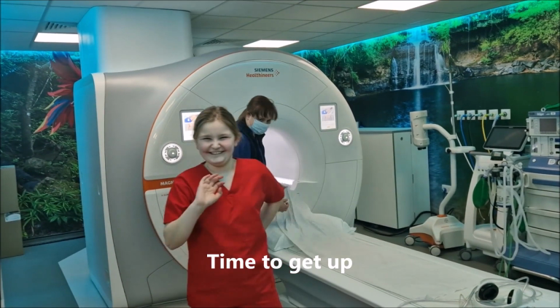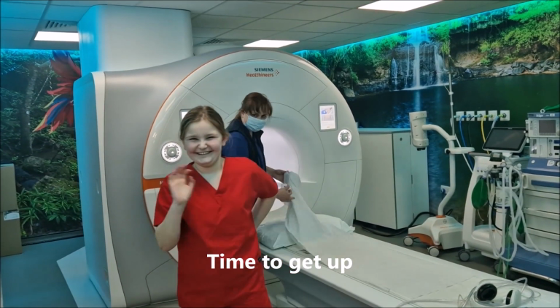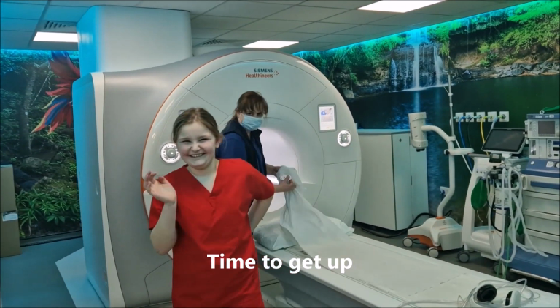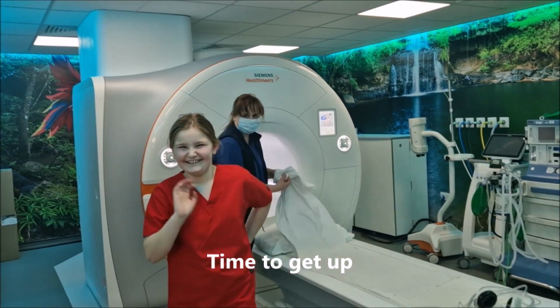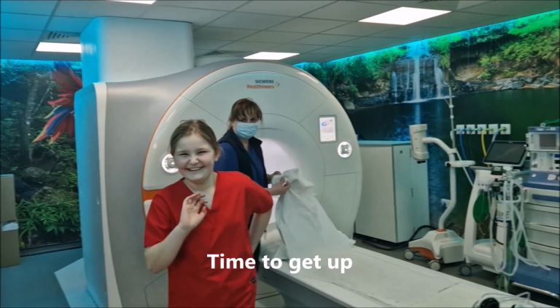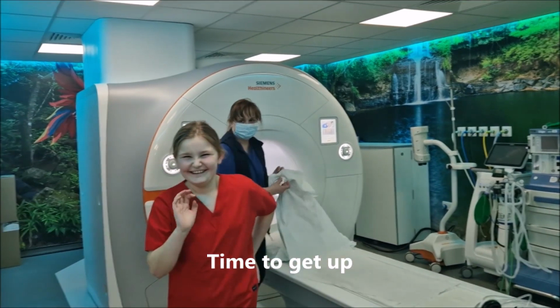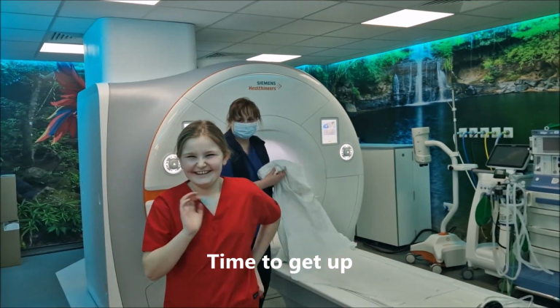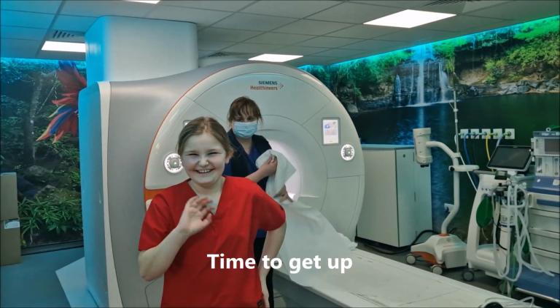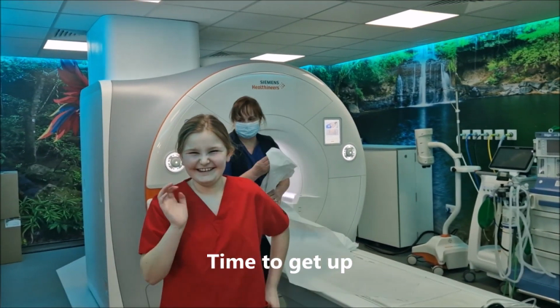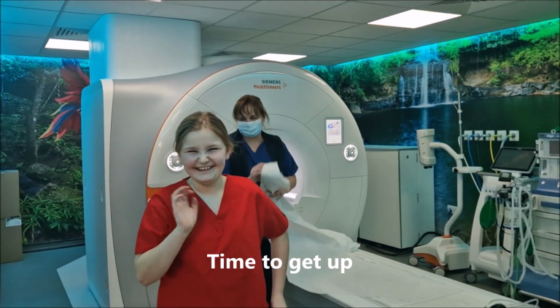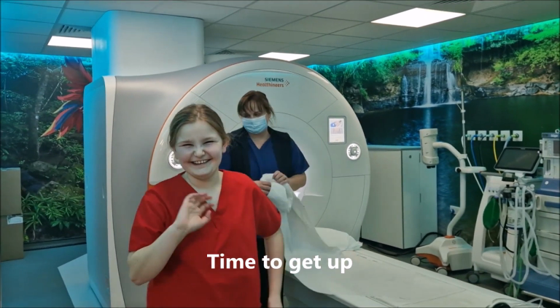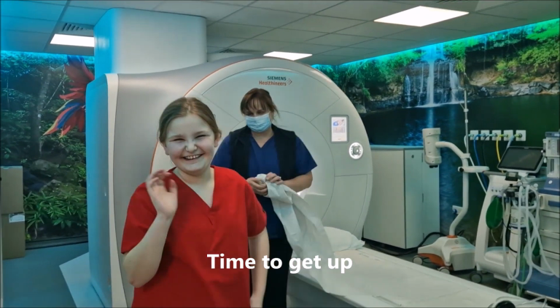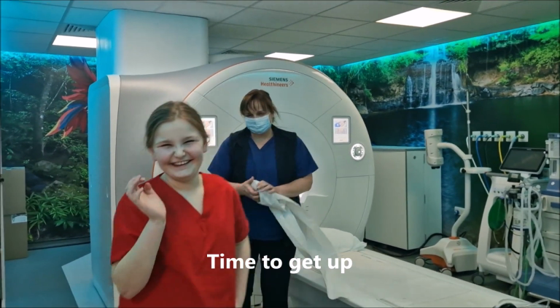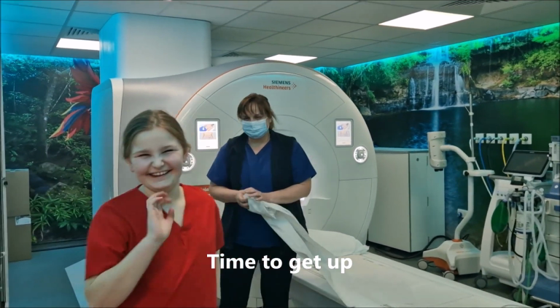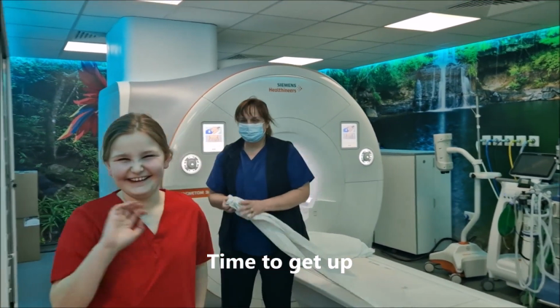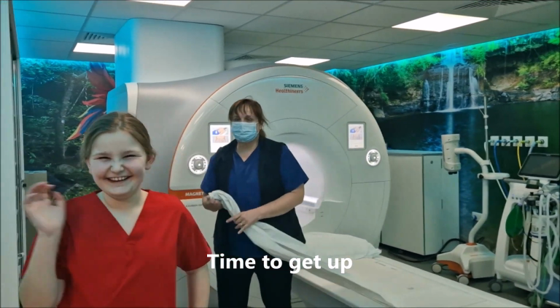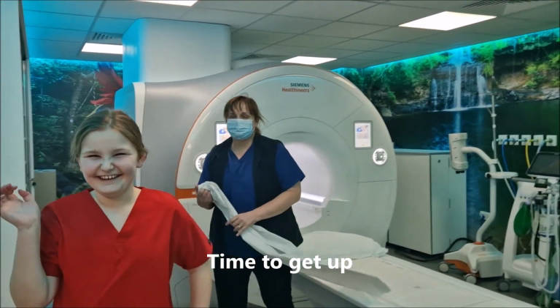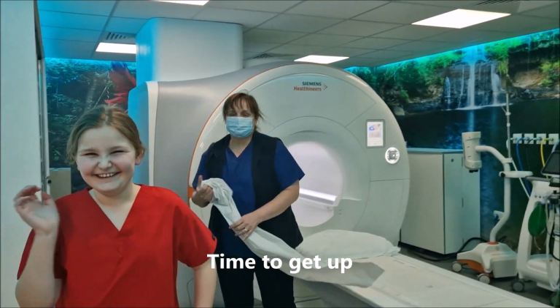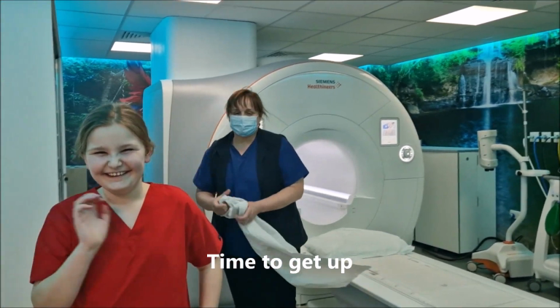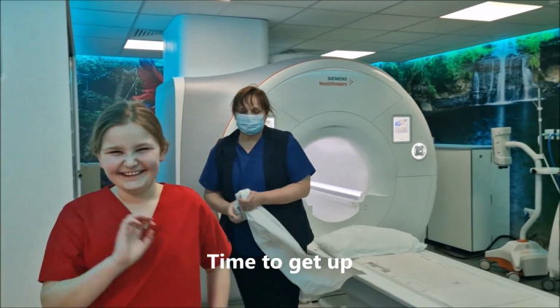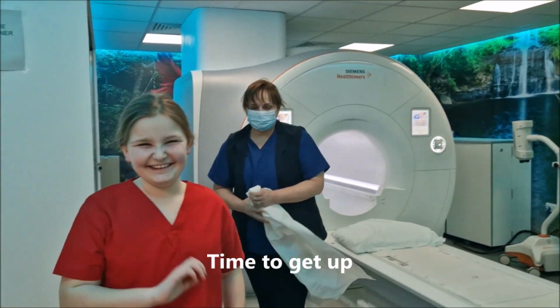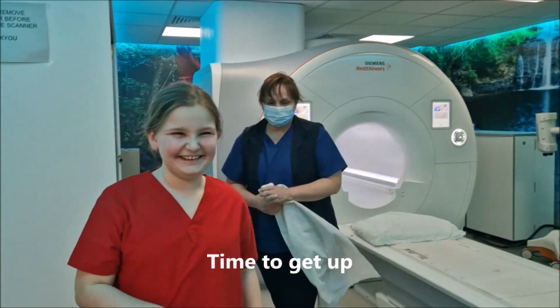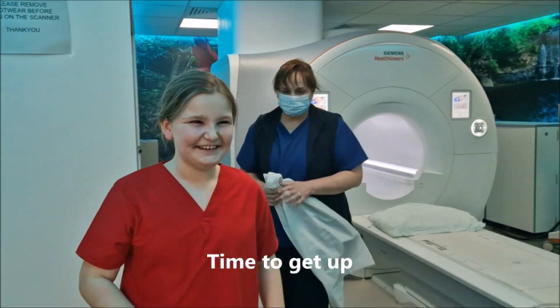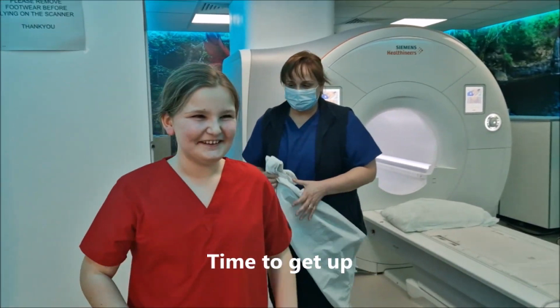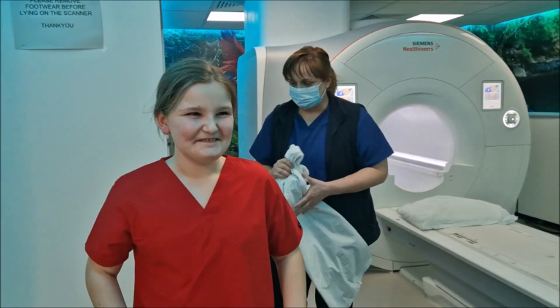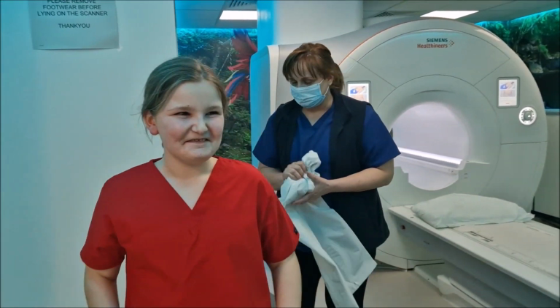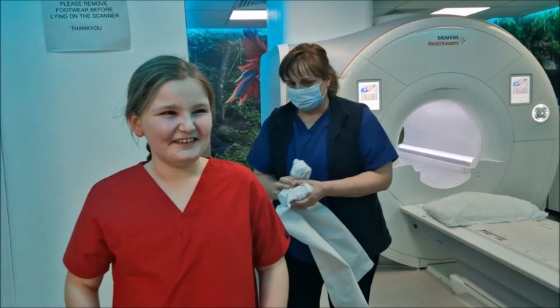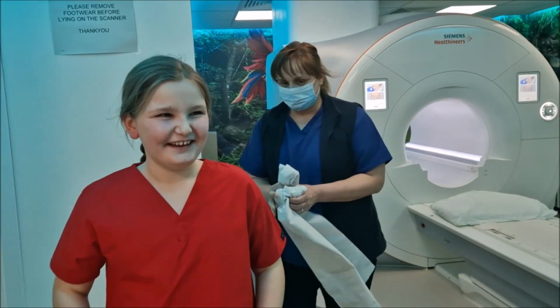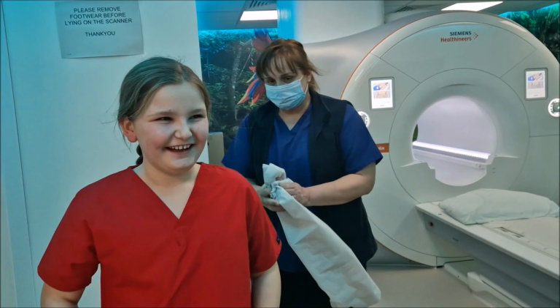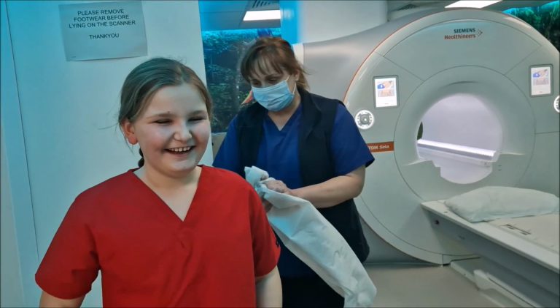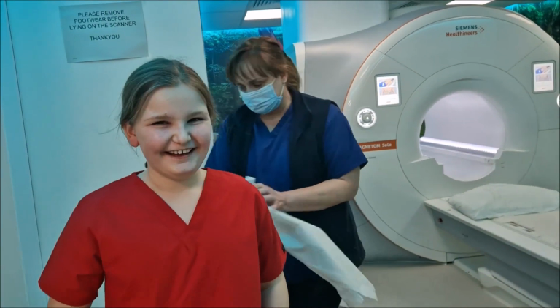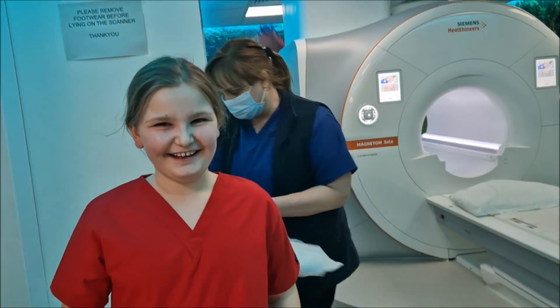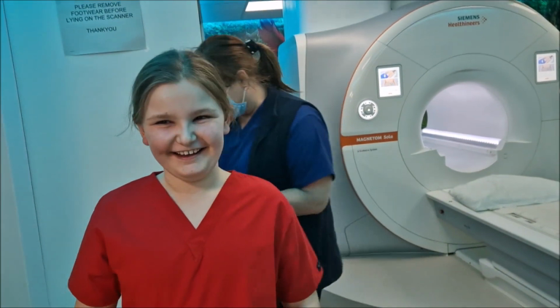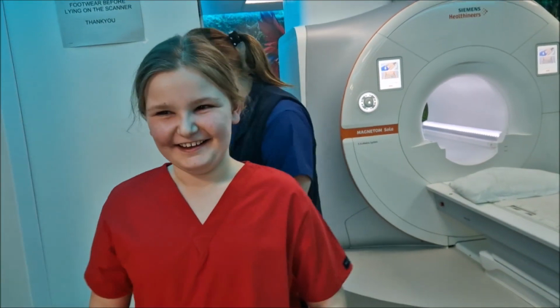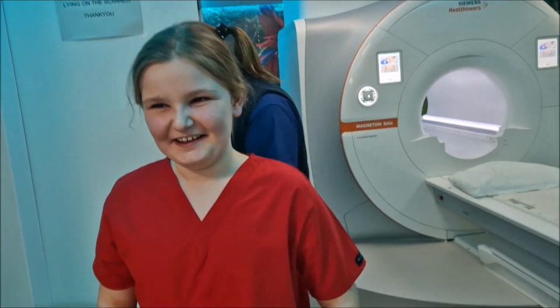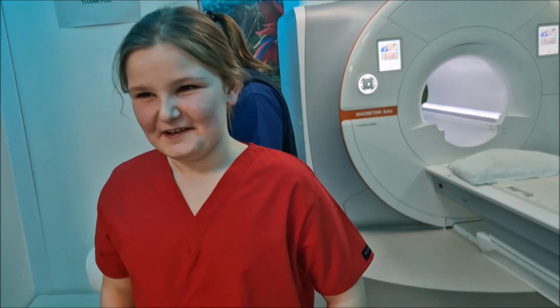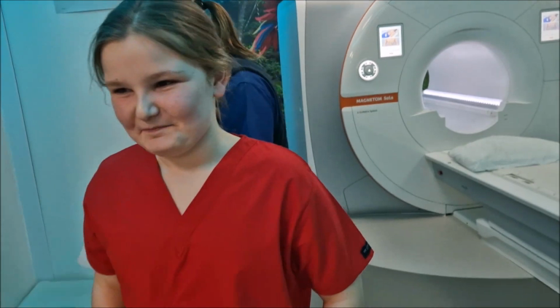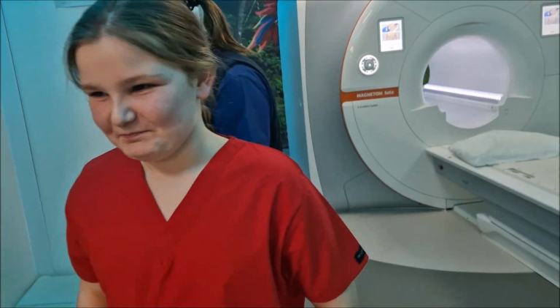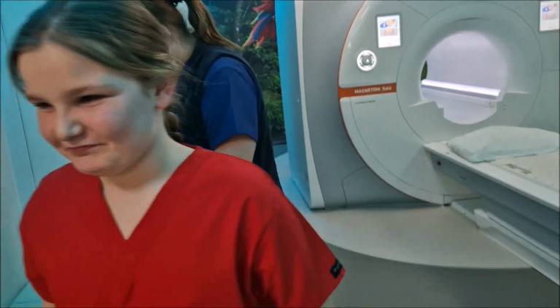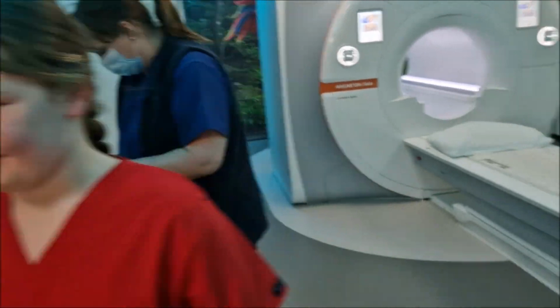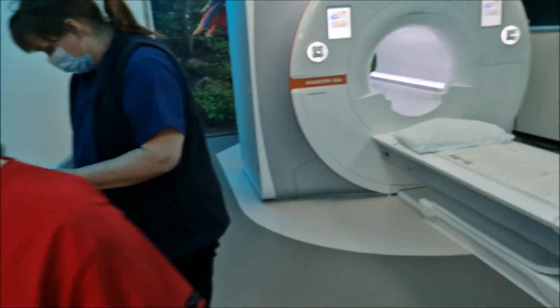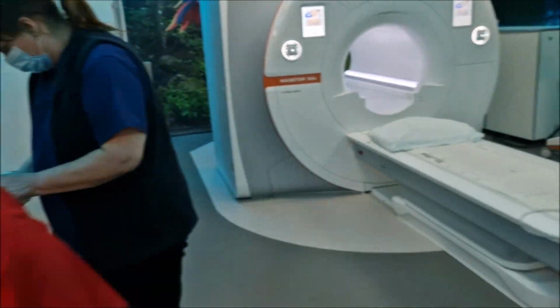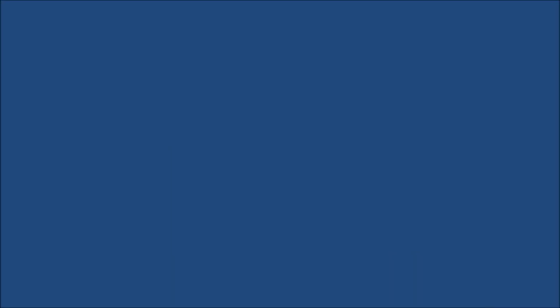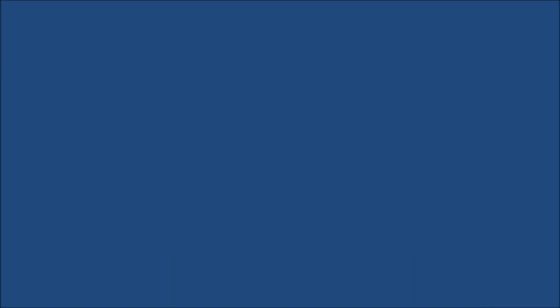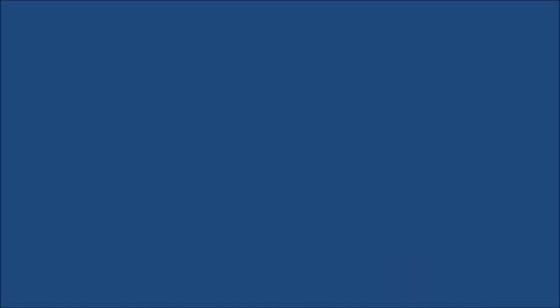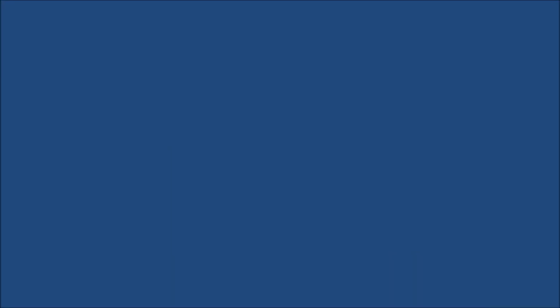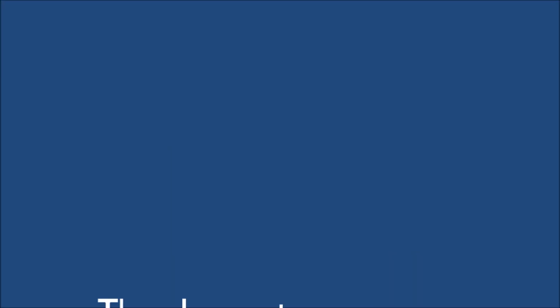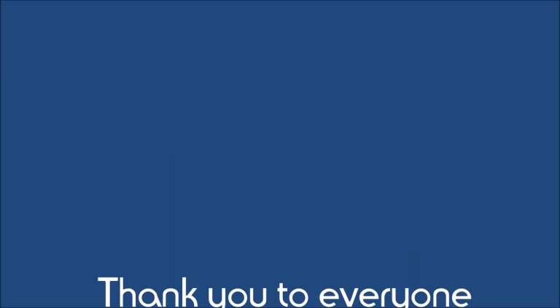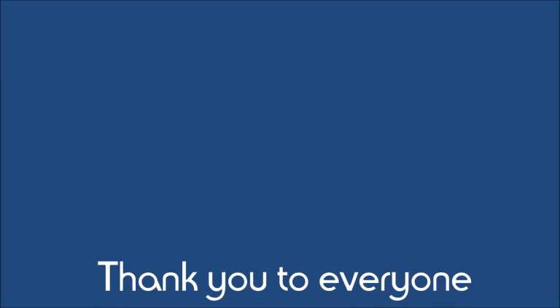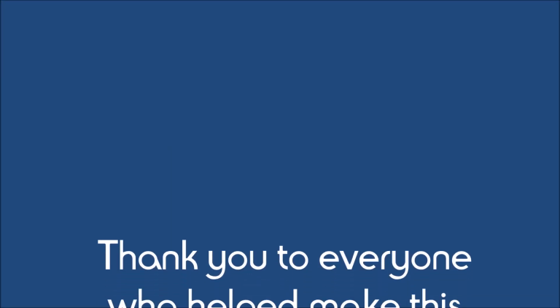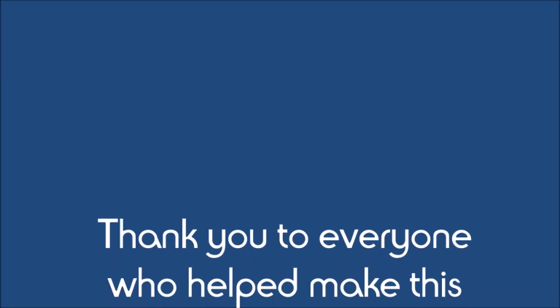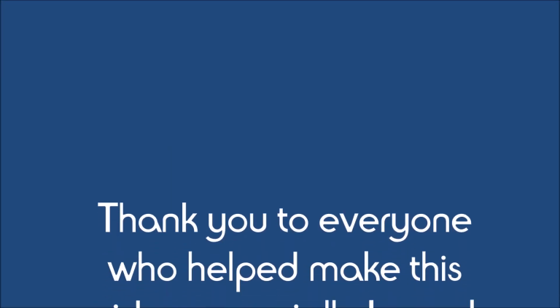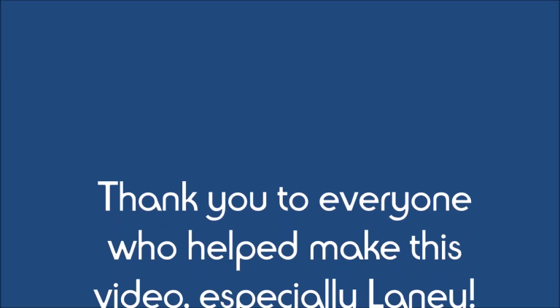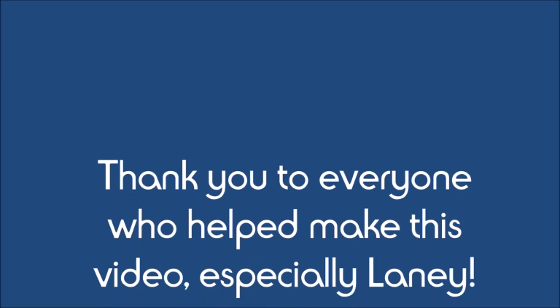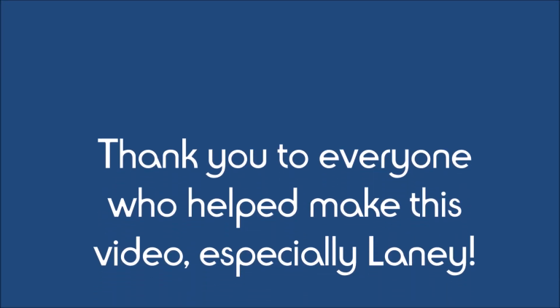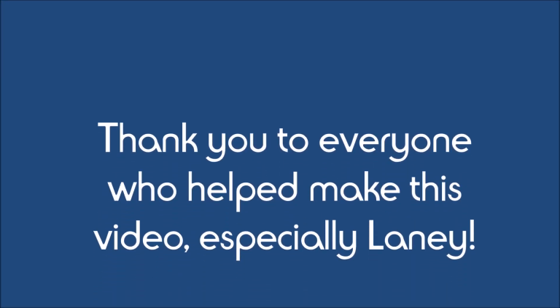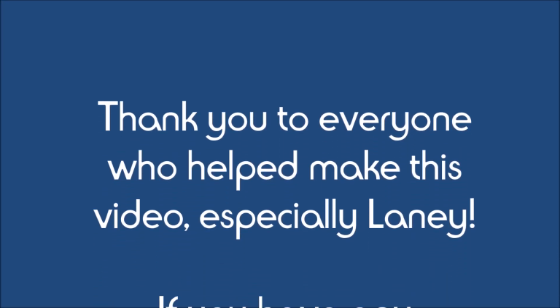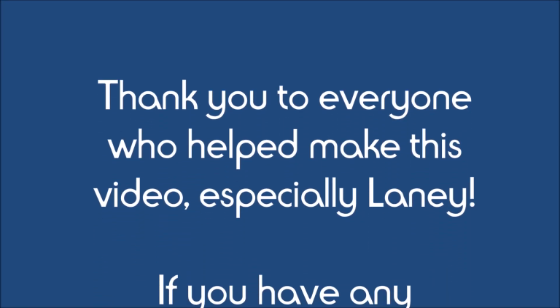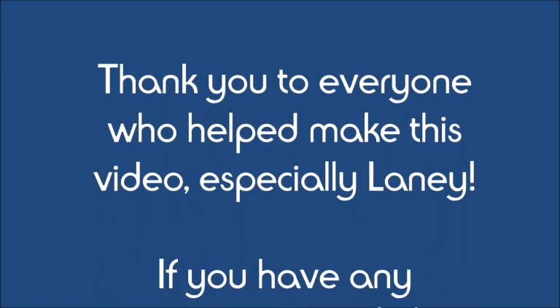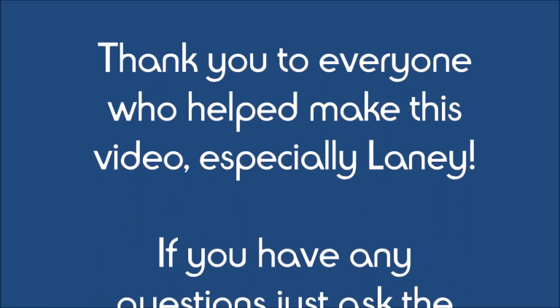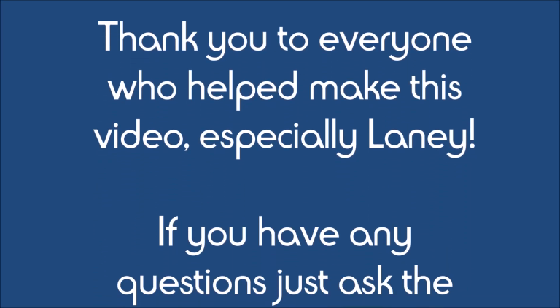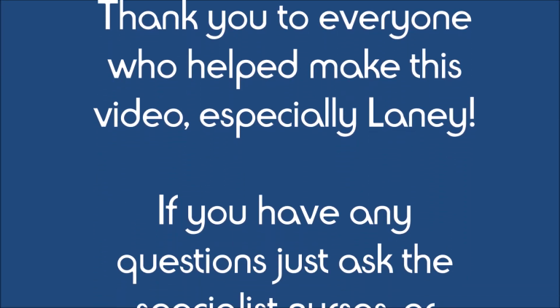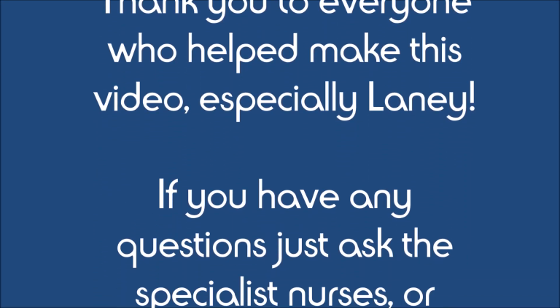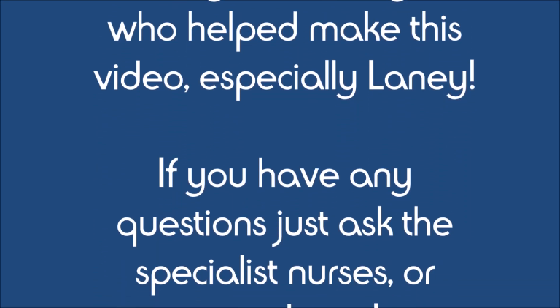Well done, you did really well done! All right, so goodbye. Thanks. Bye bye.